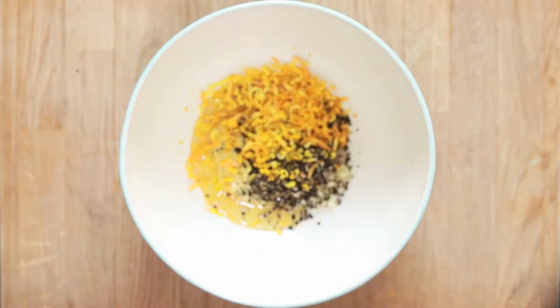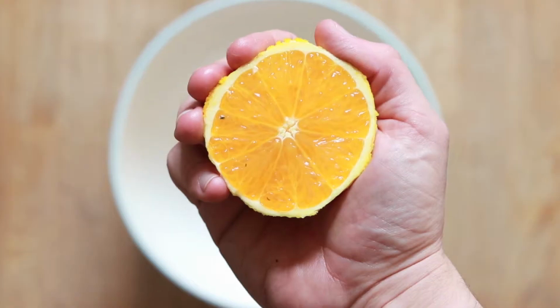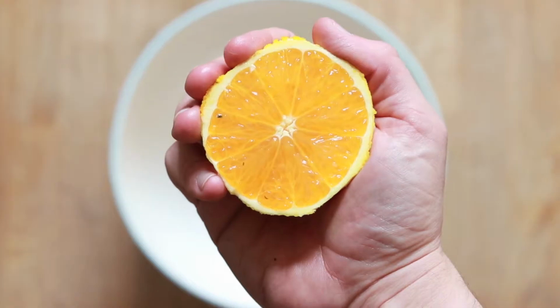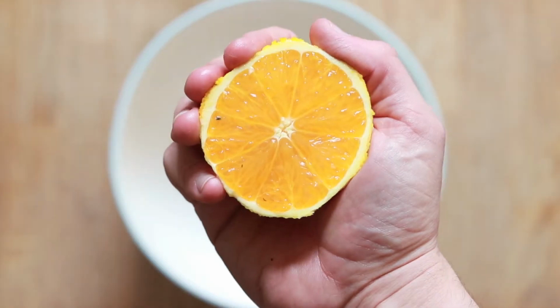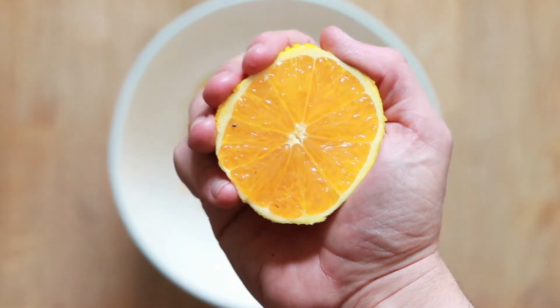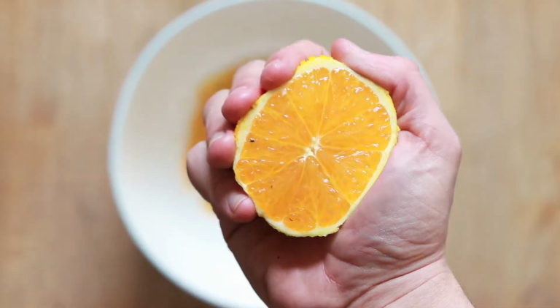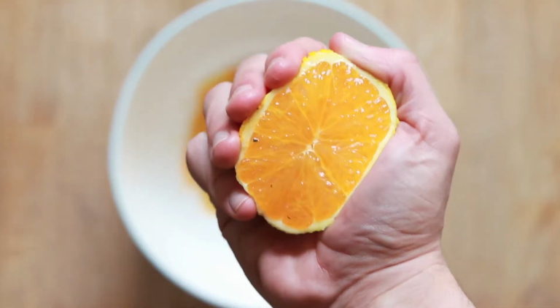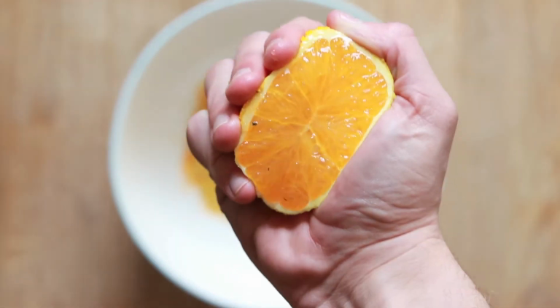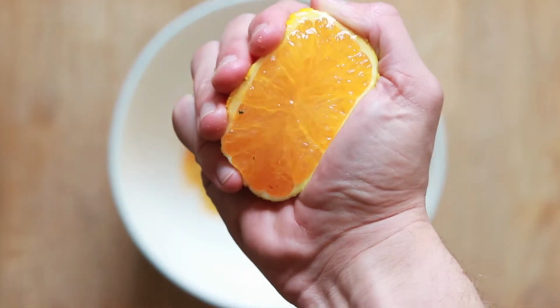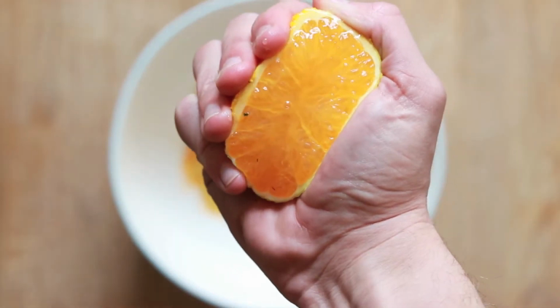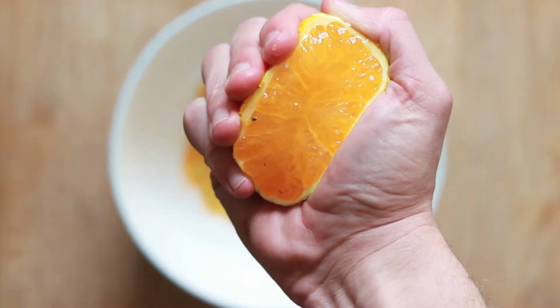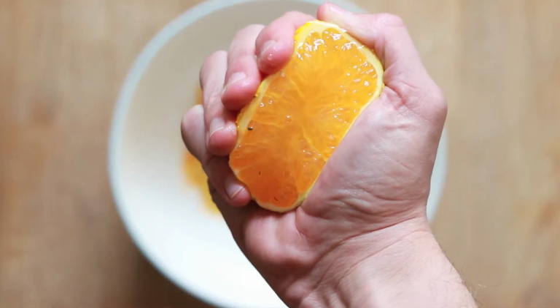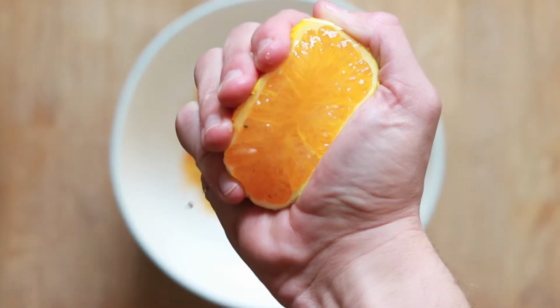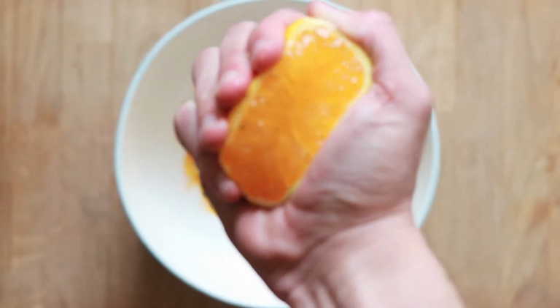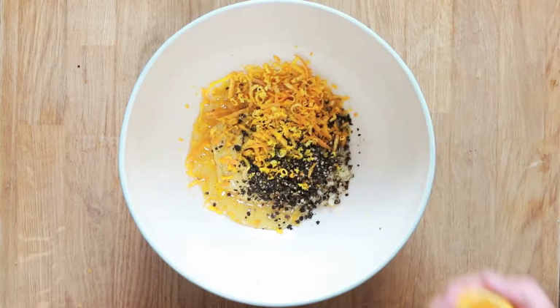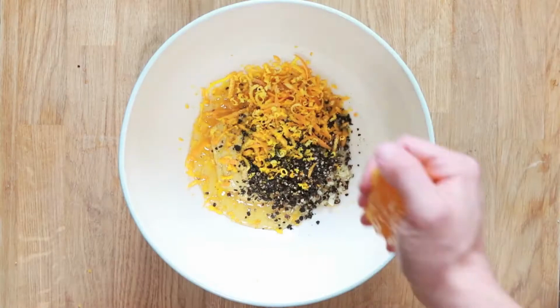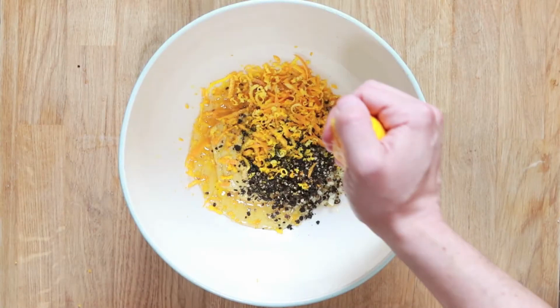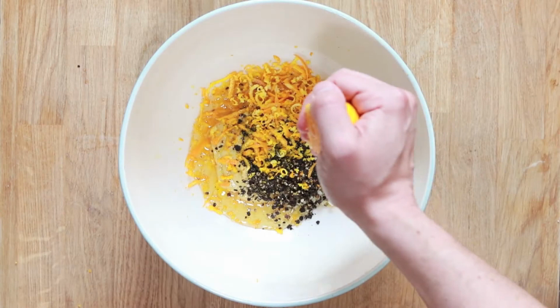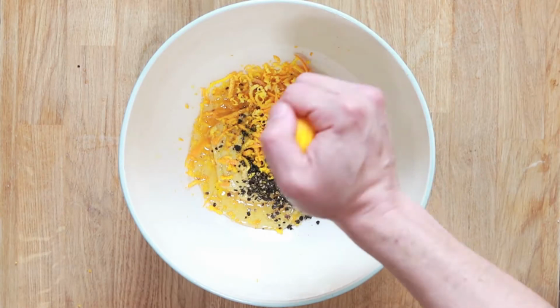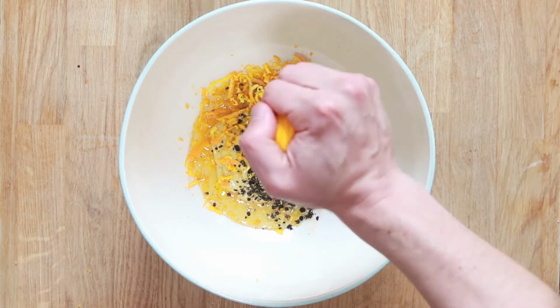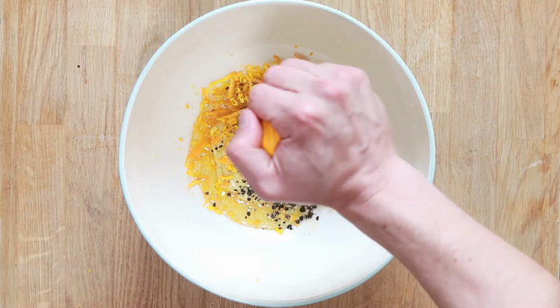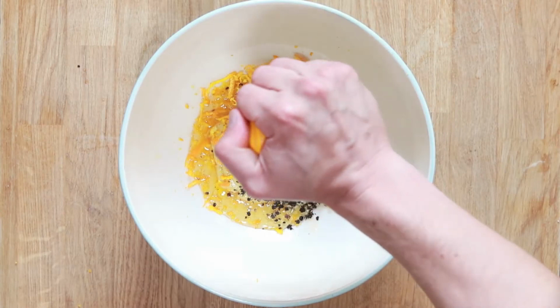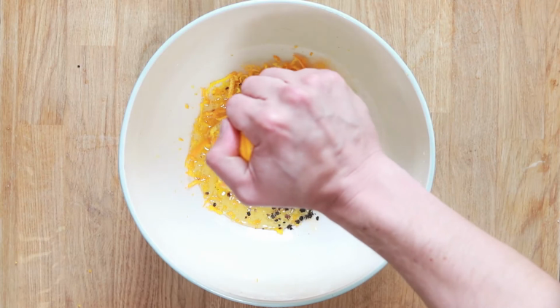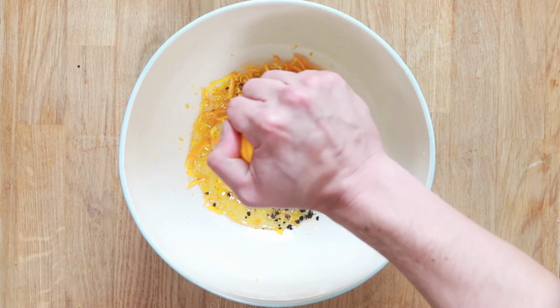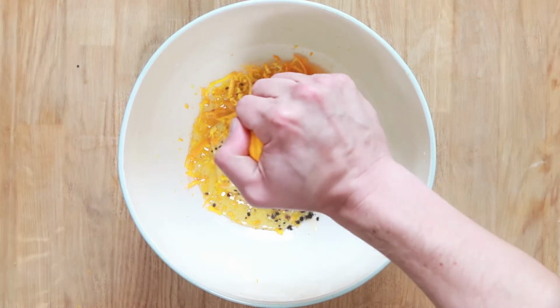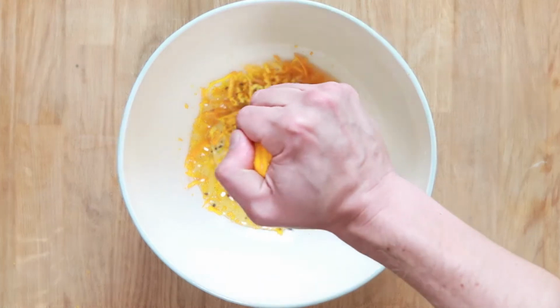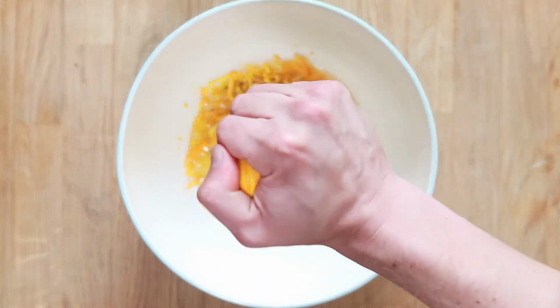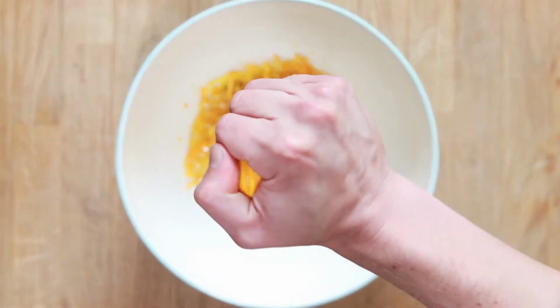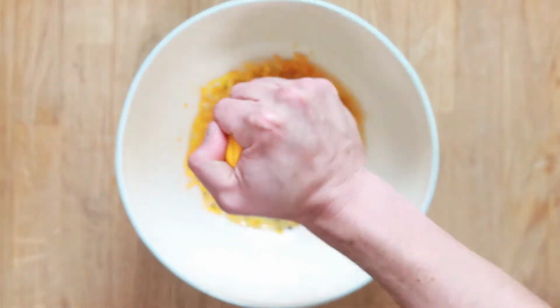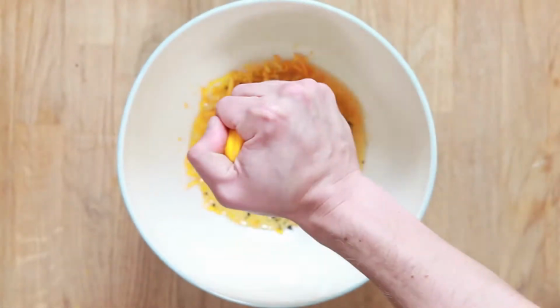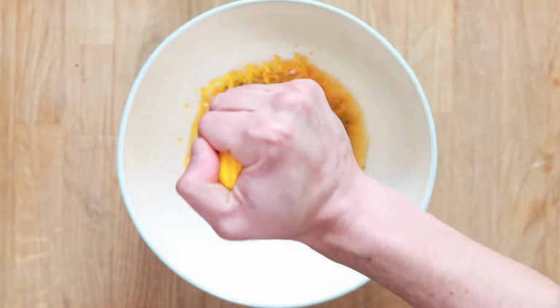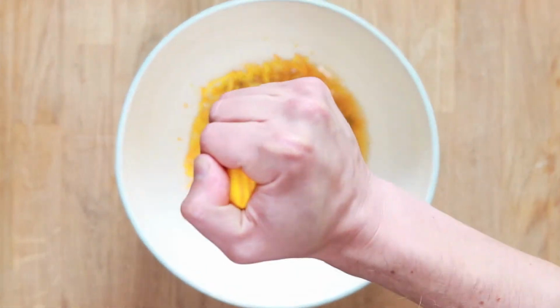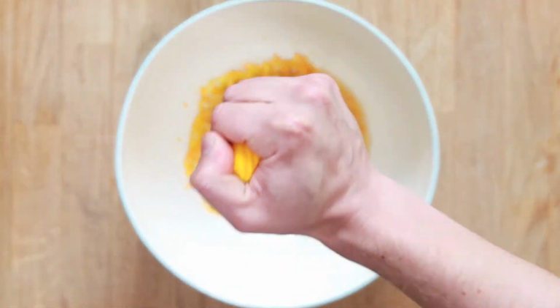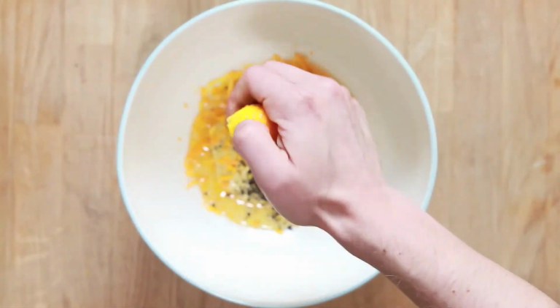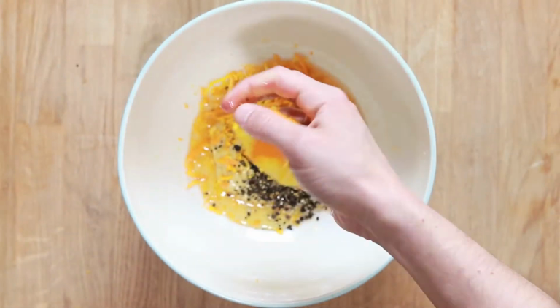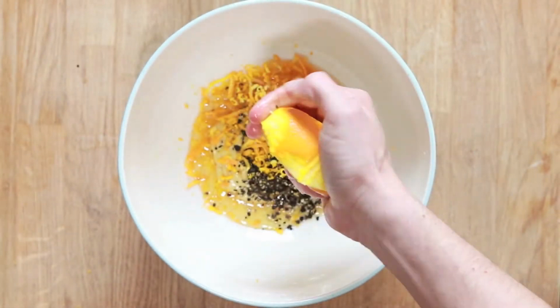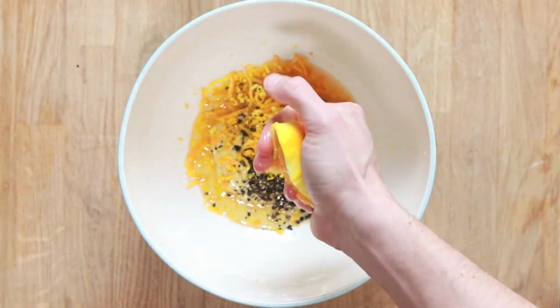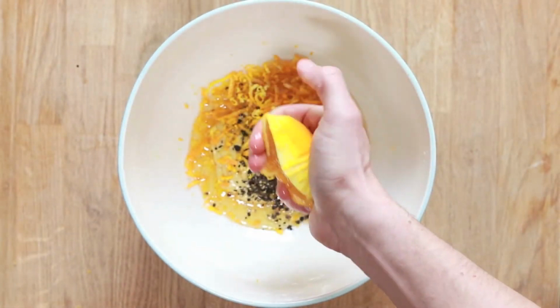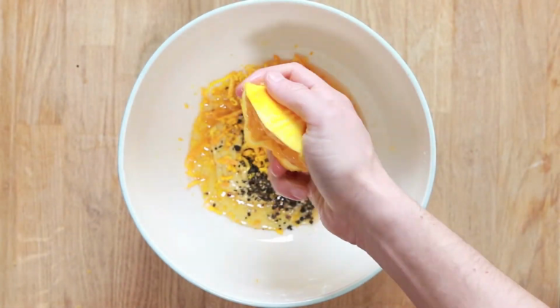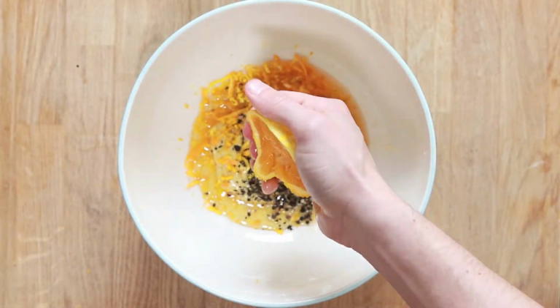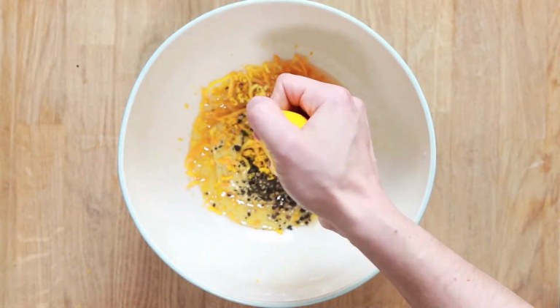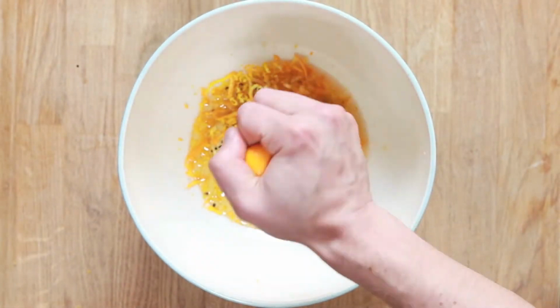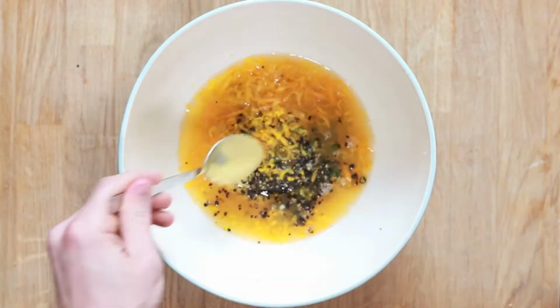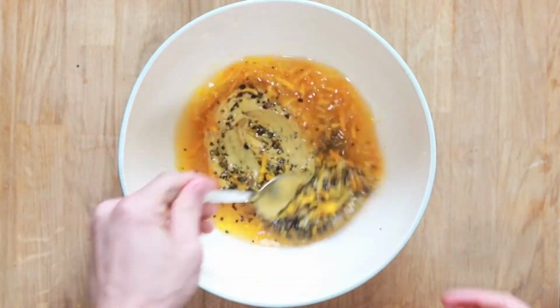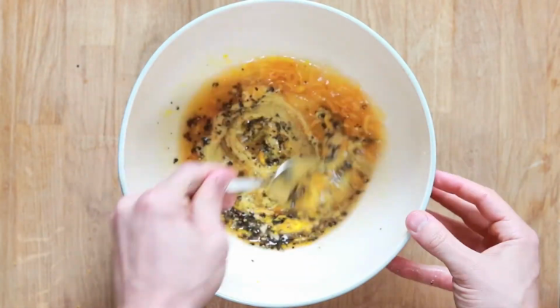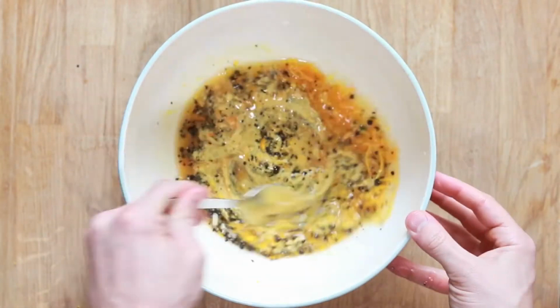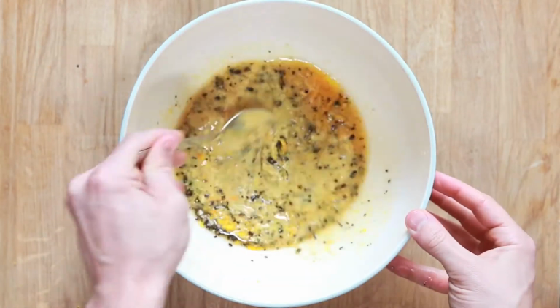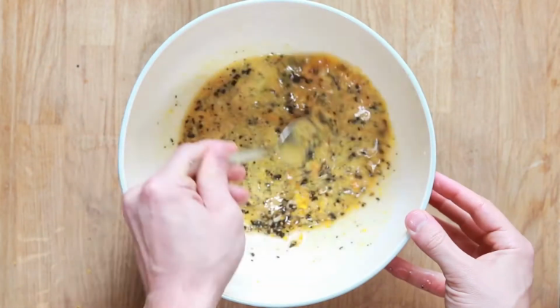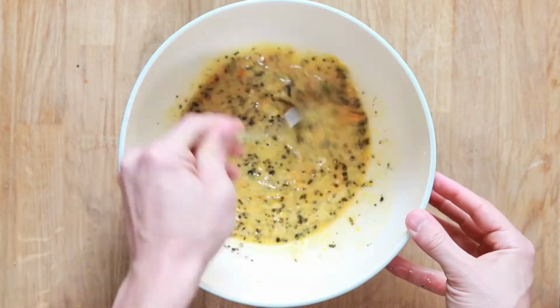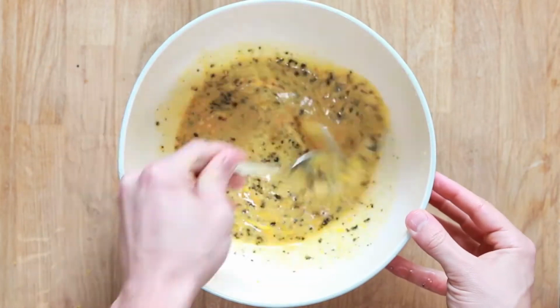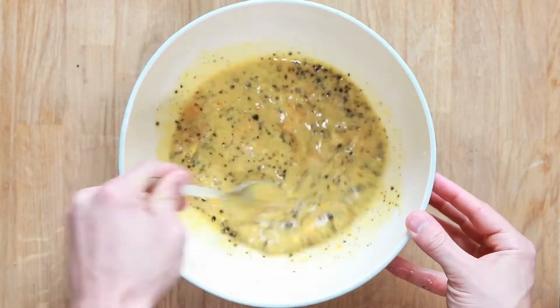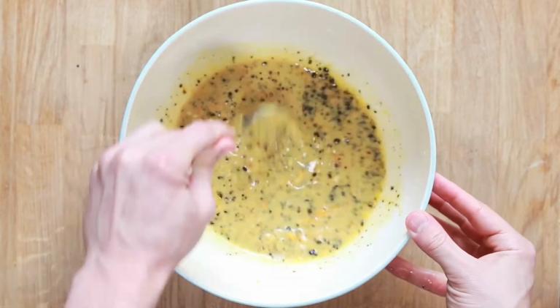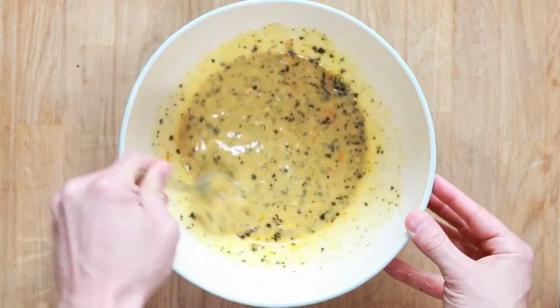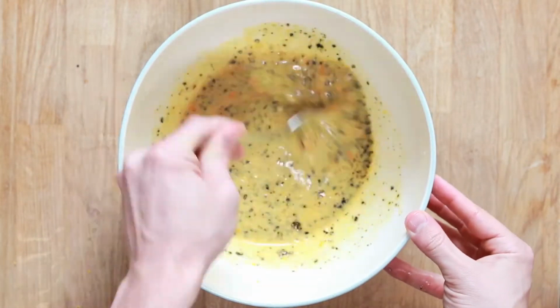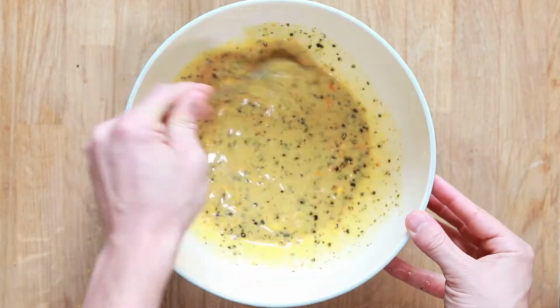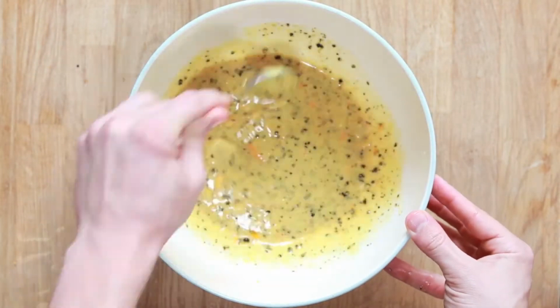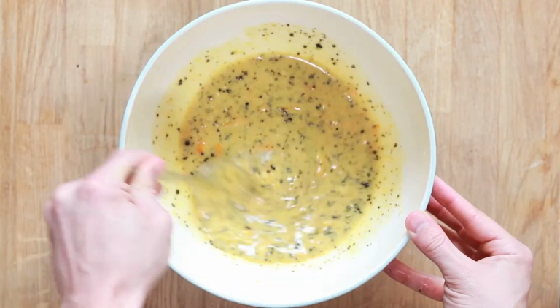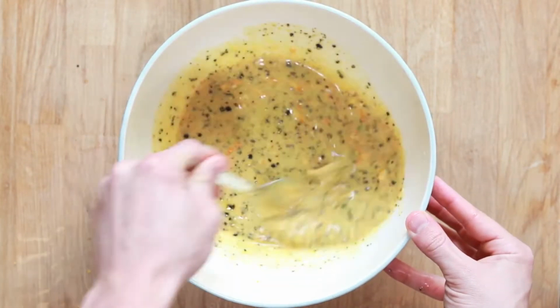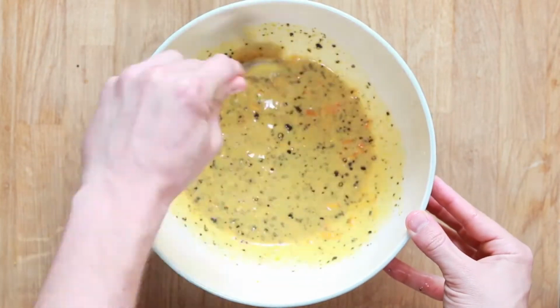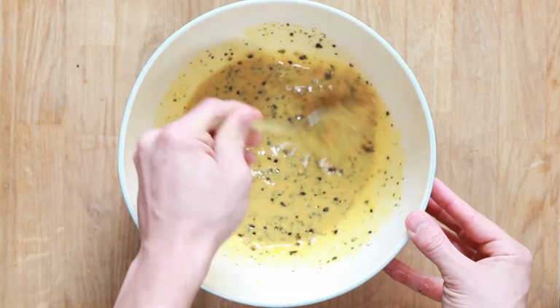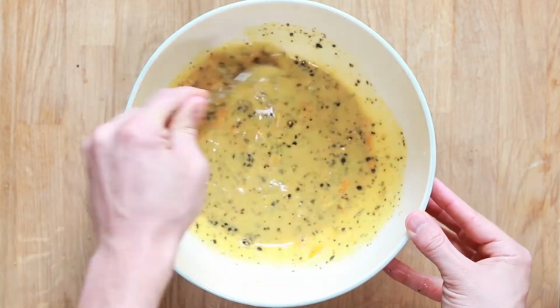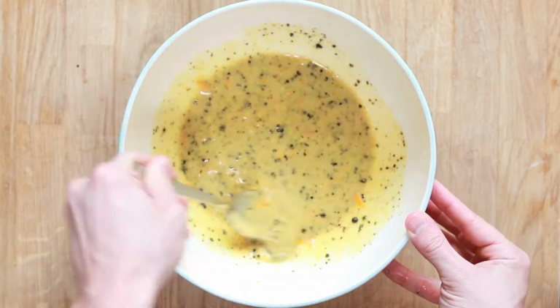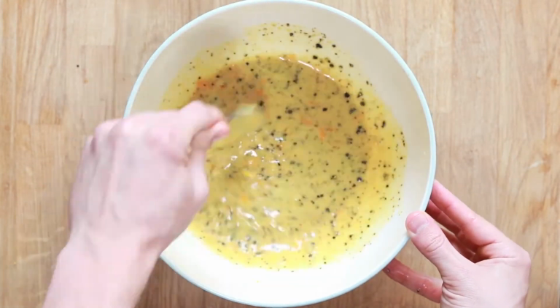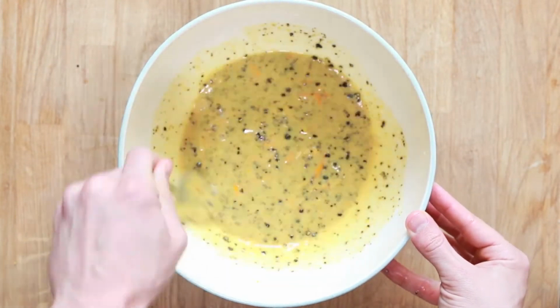Just squeeze it and get all the juice in there, then mix everything together, put it to the side, and we're going to prepare our chicken breasts.